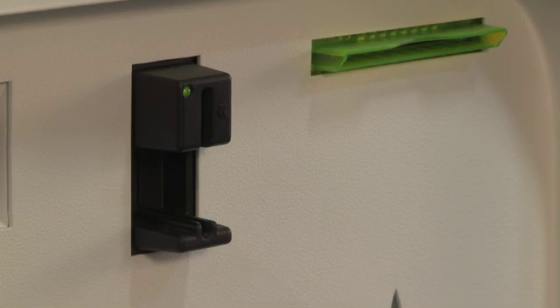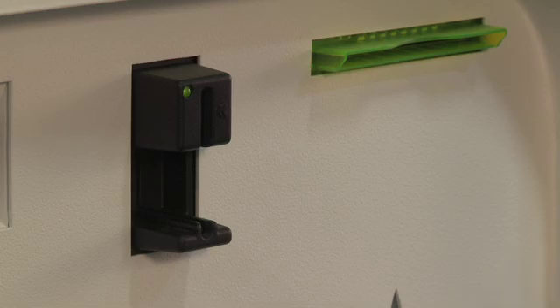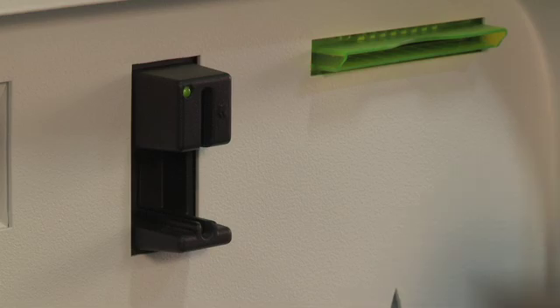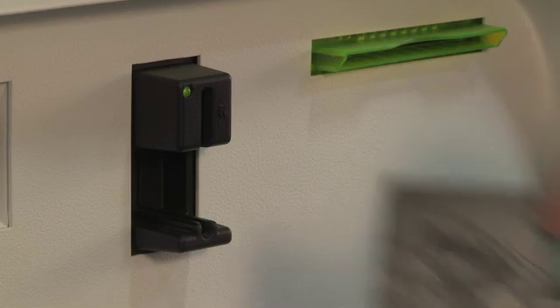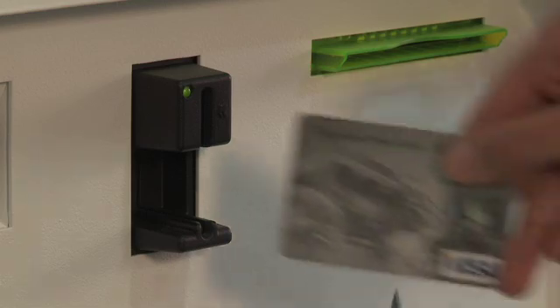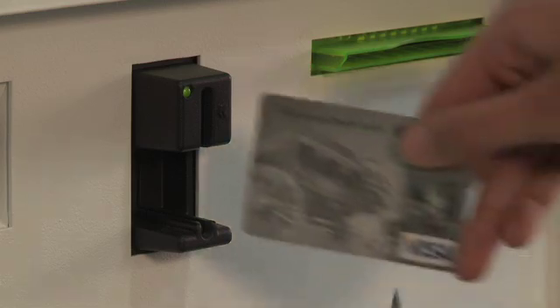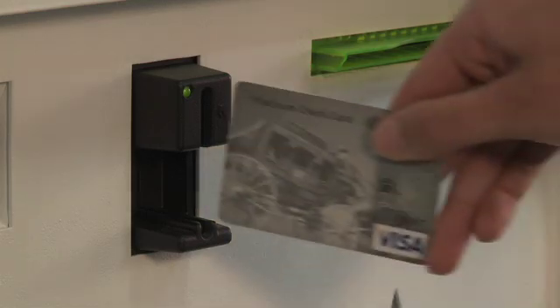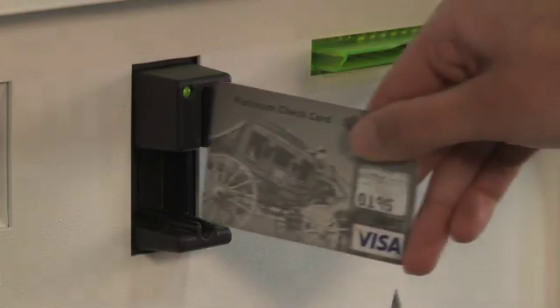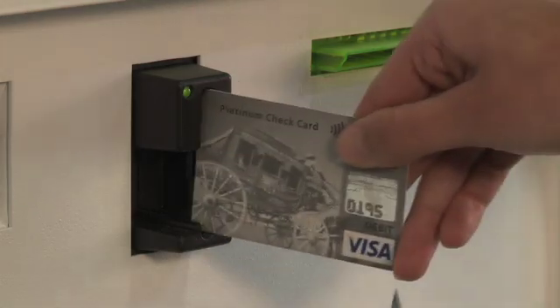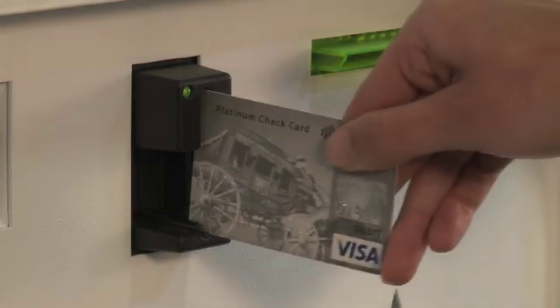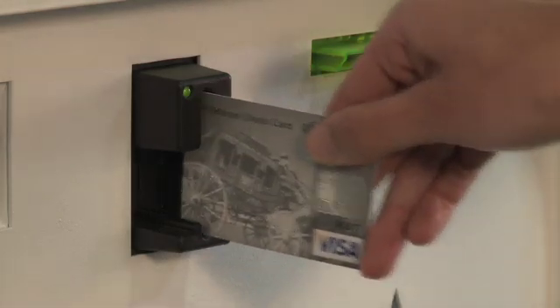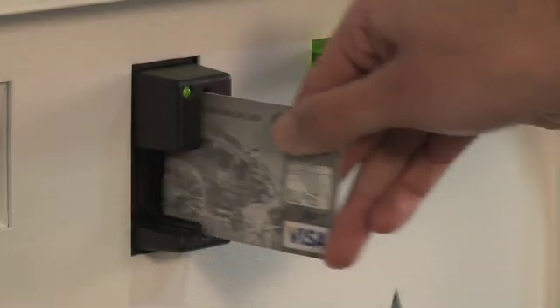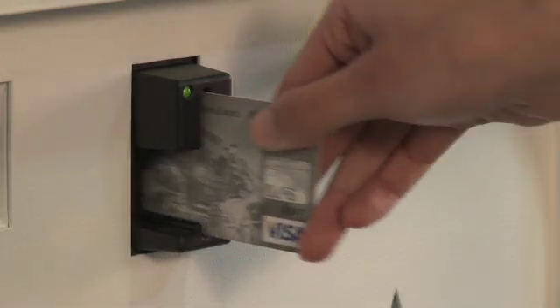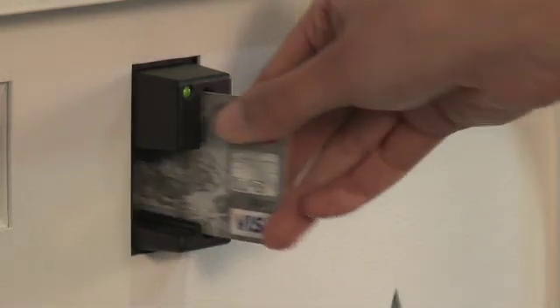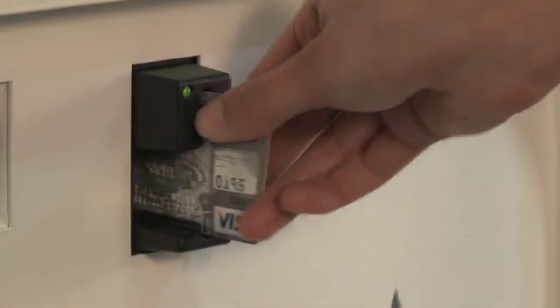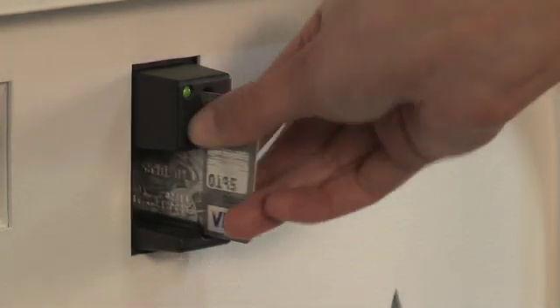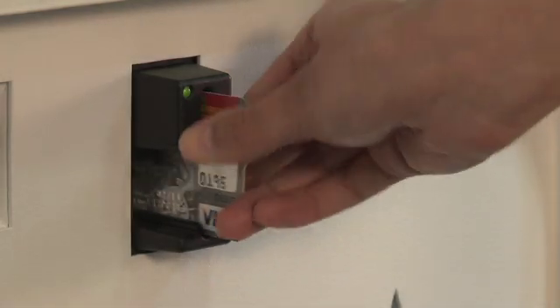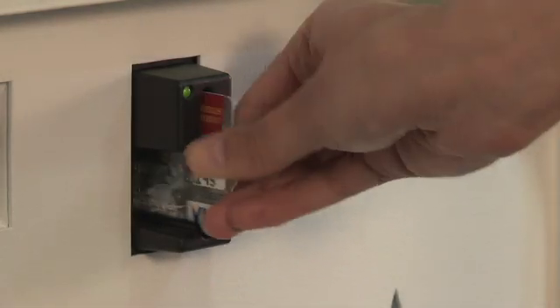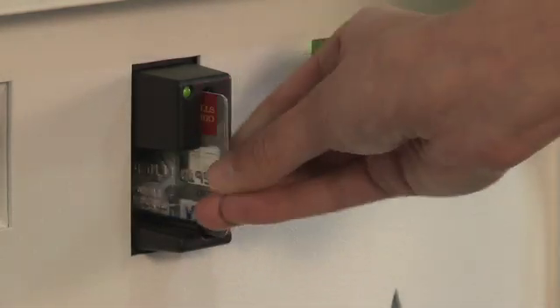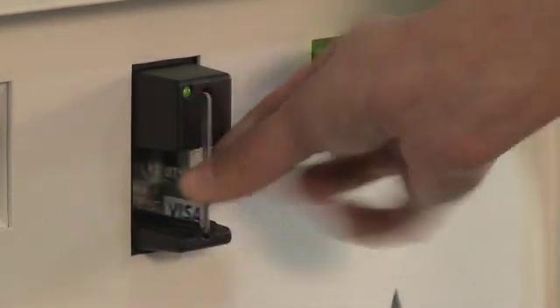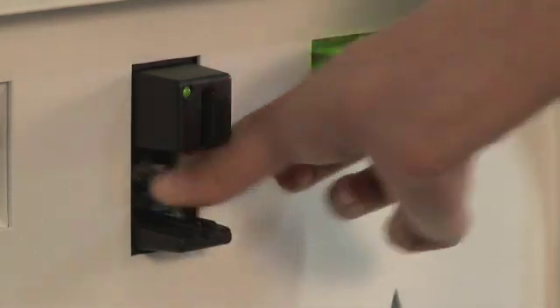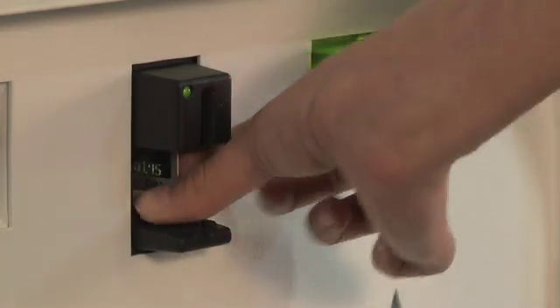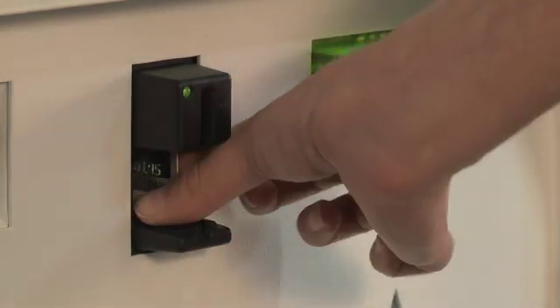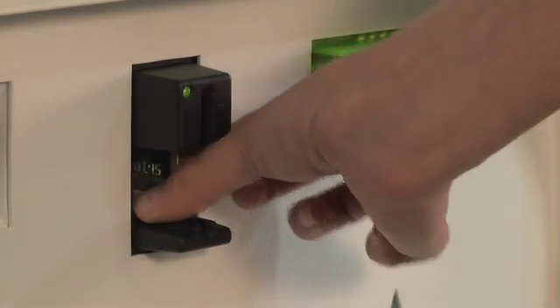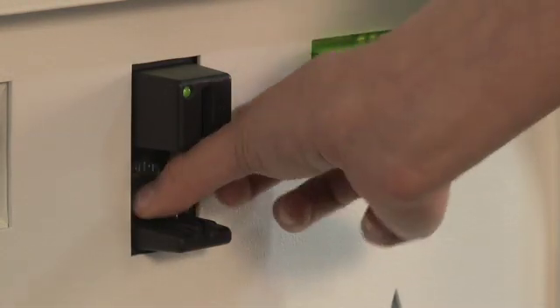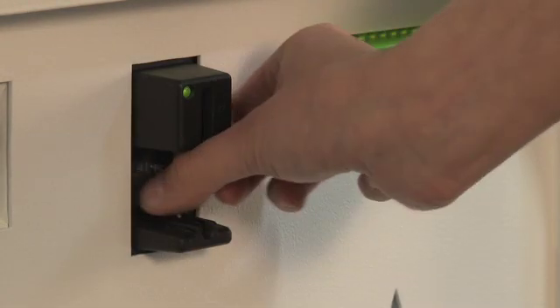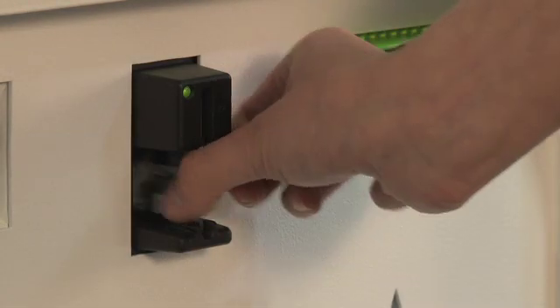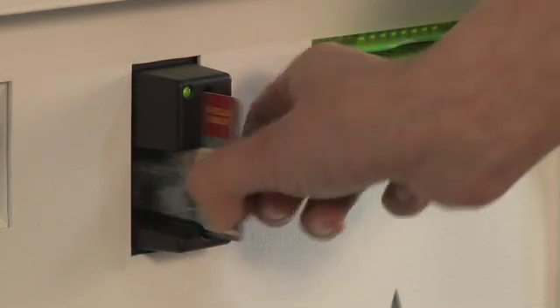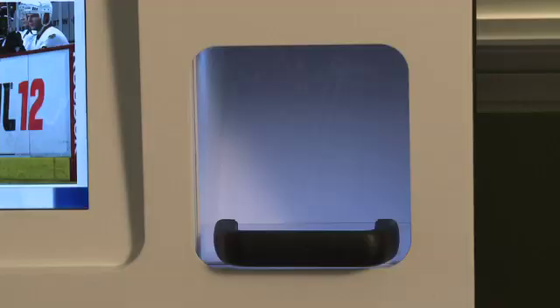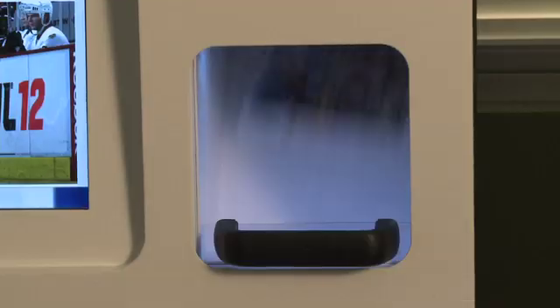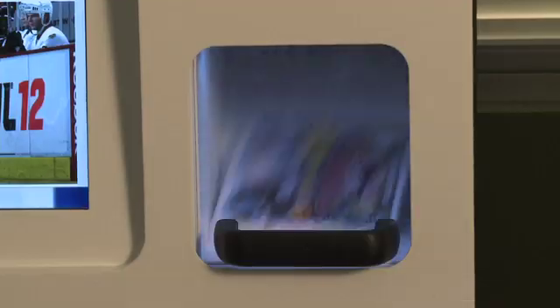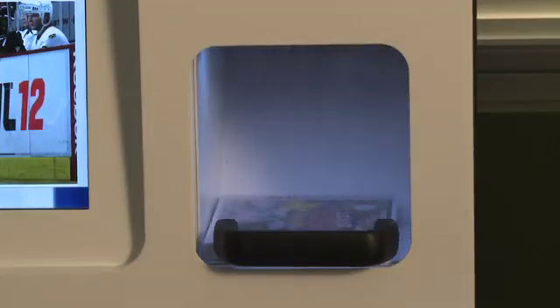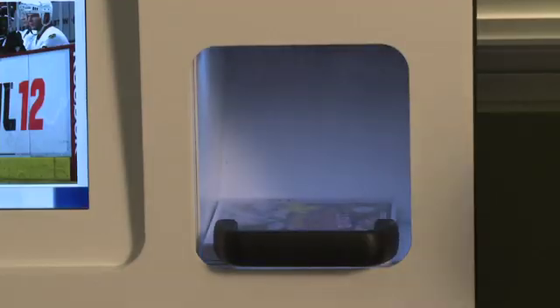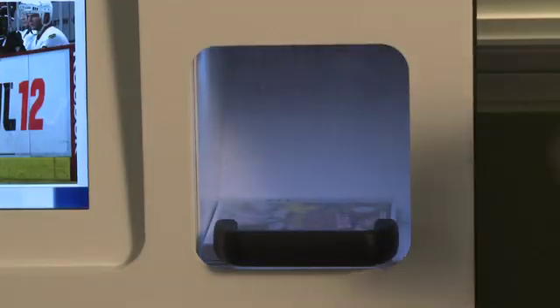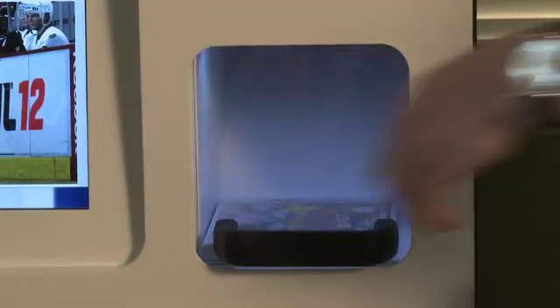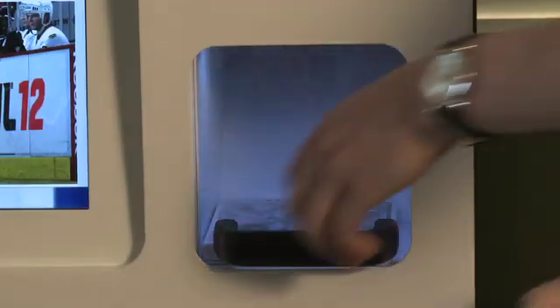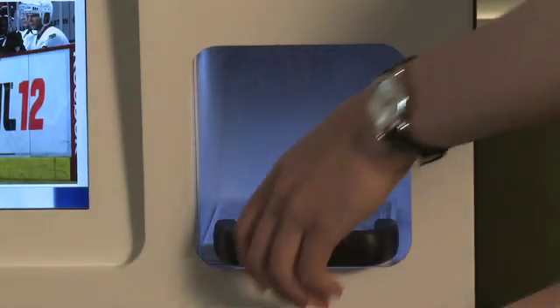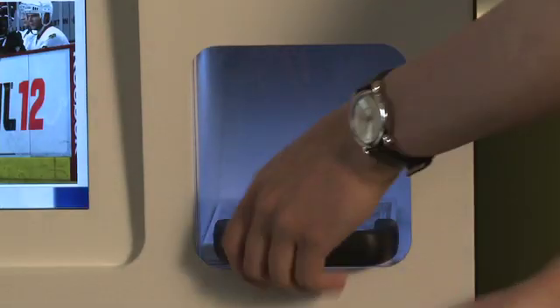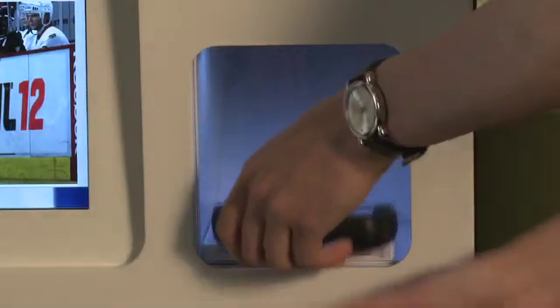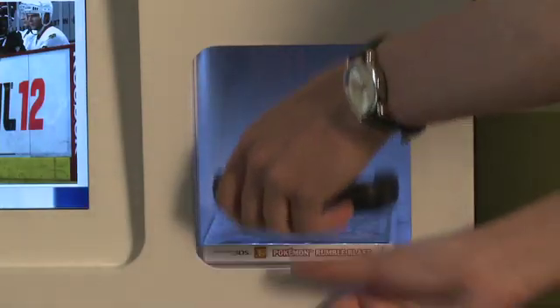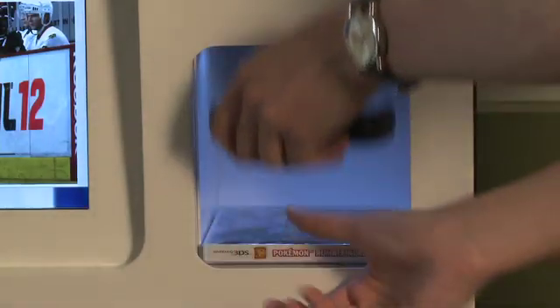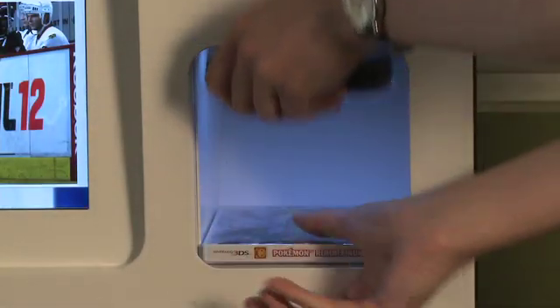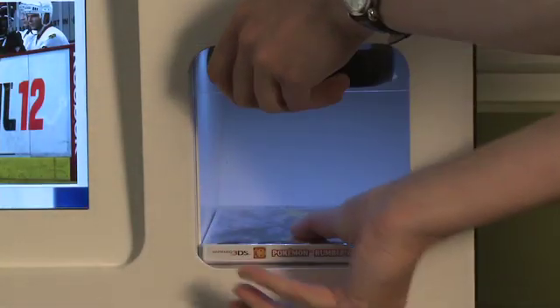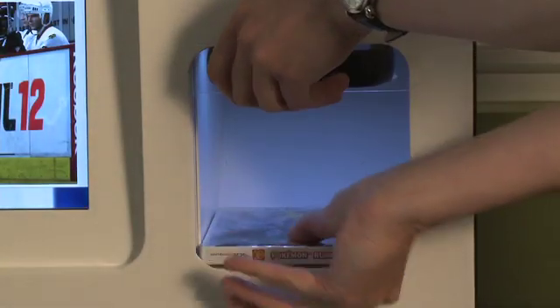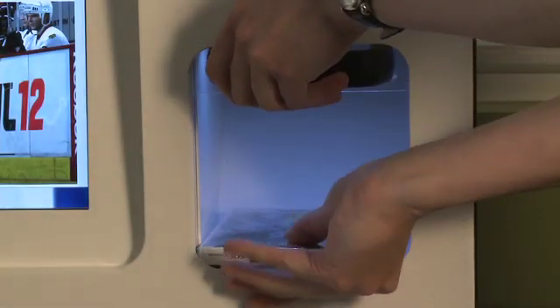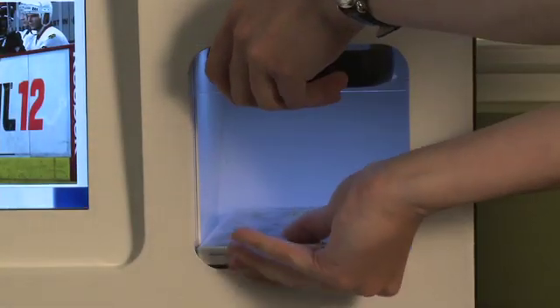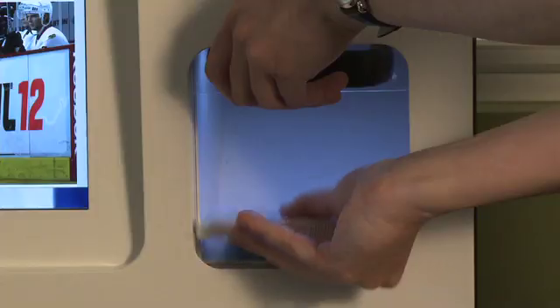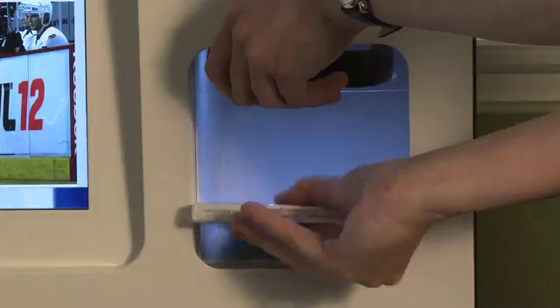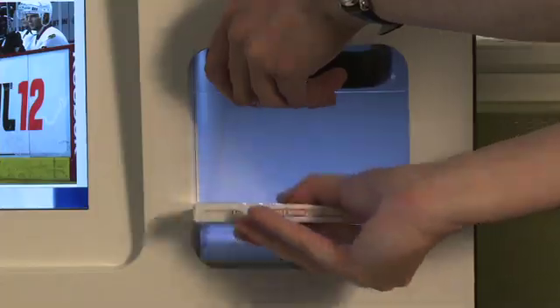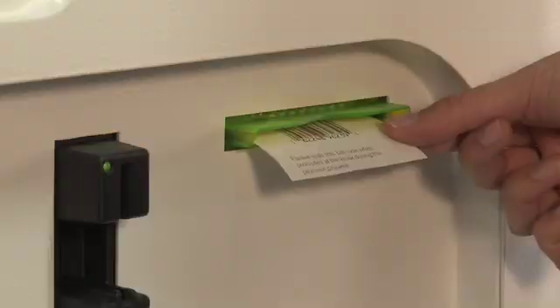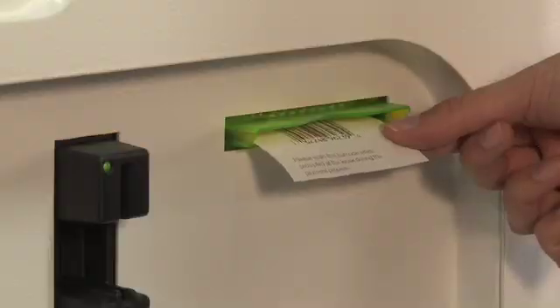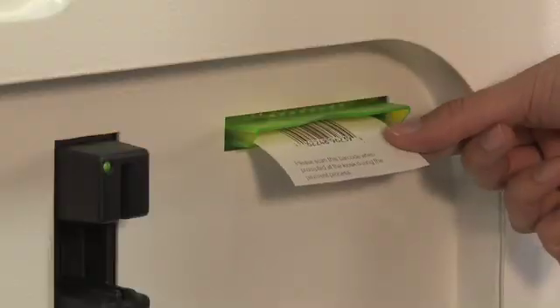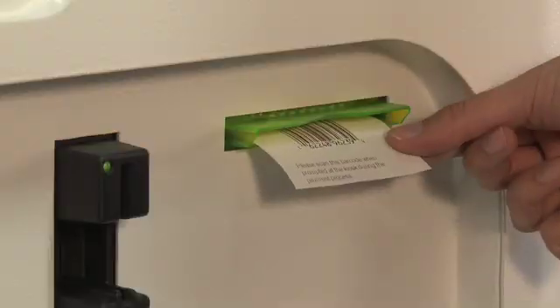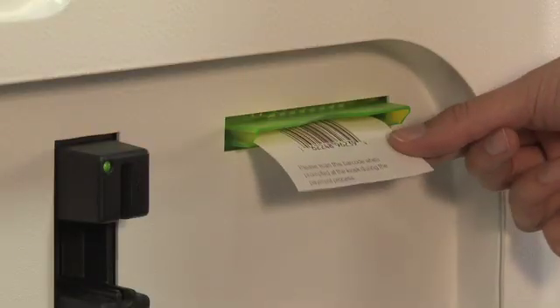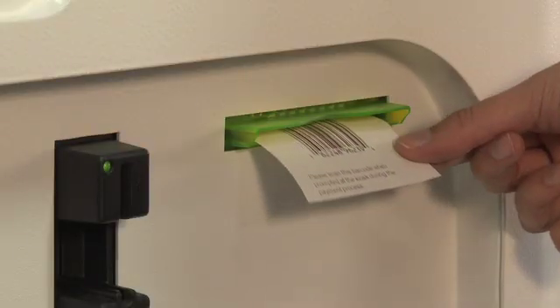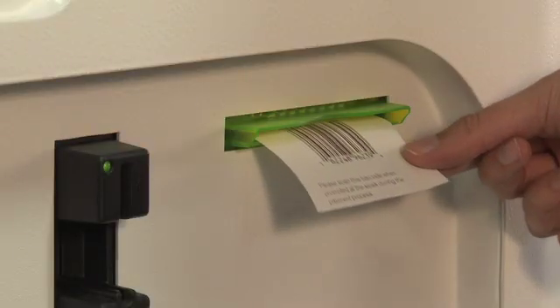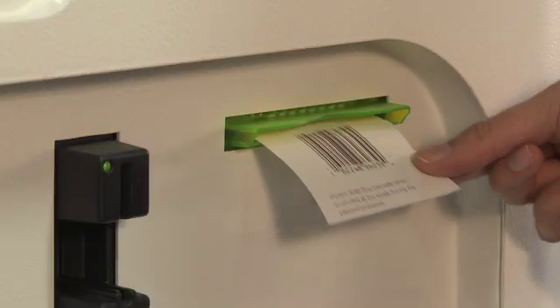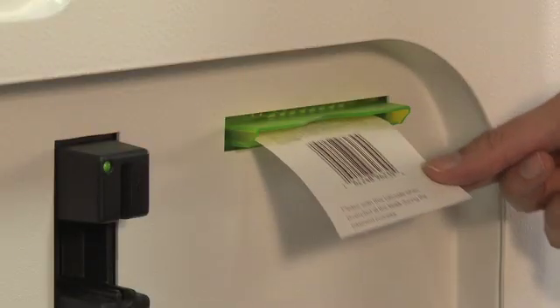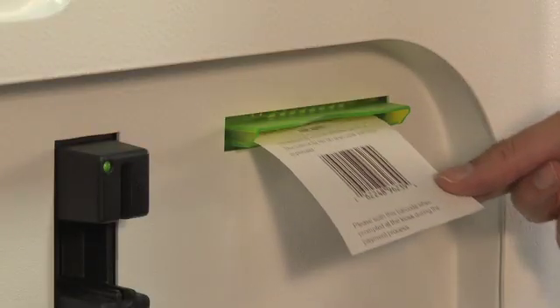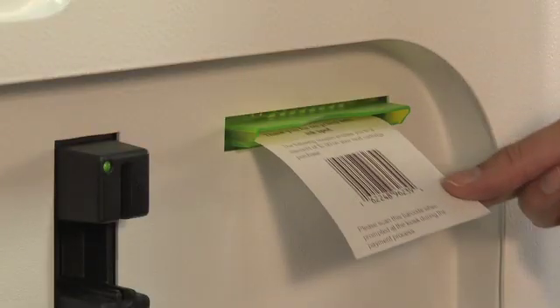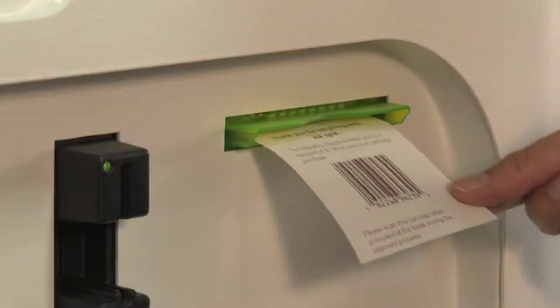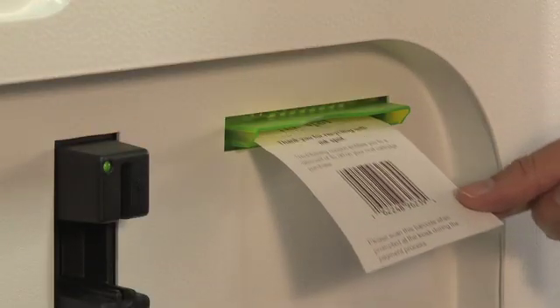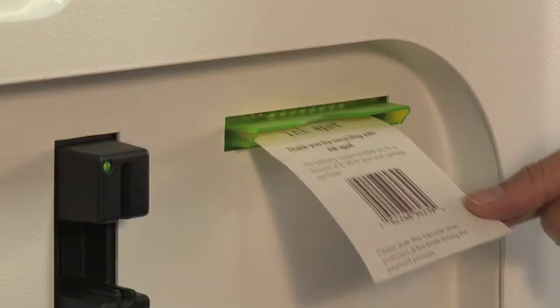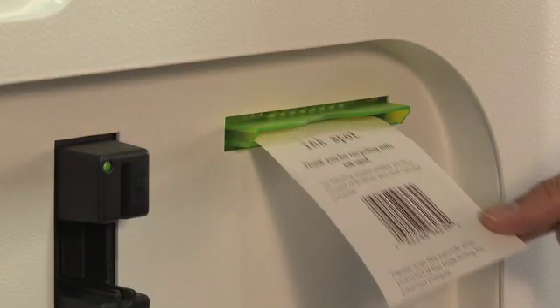Storebot features multiple payment methods, including cash, credit, and debit, each with a receipt transaction.